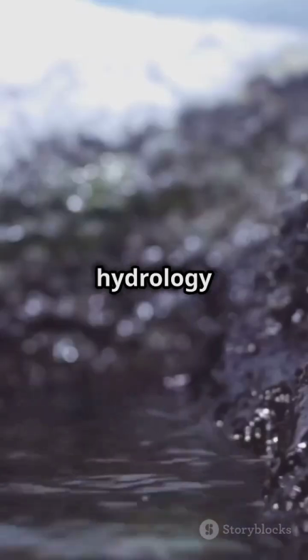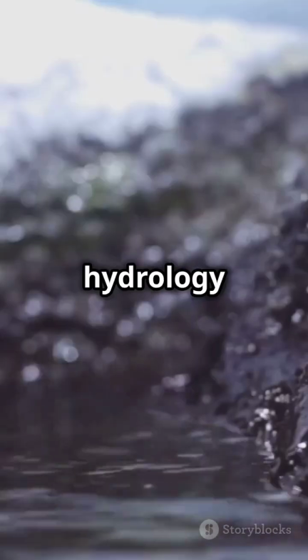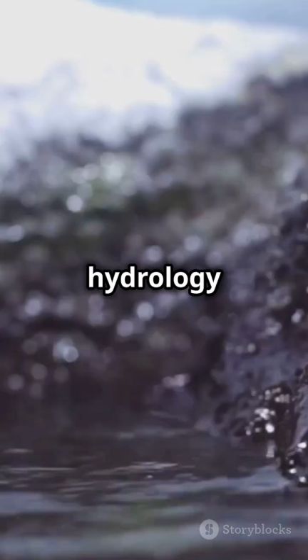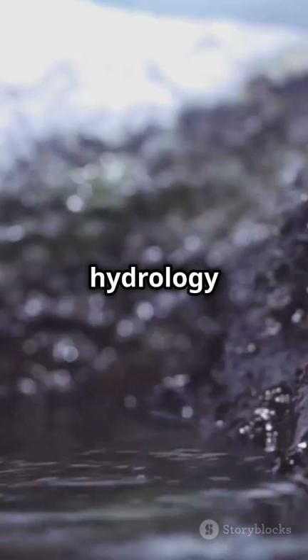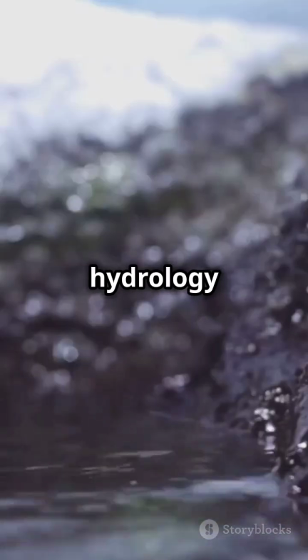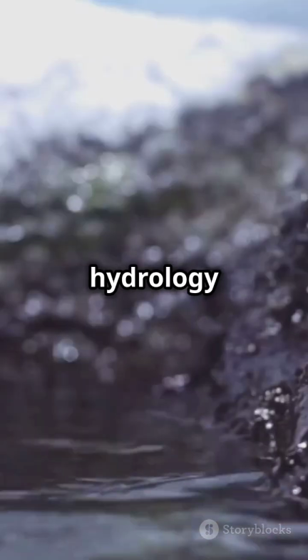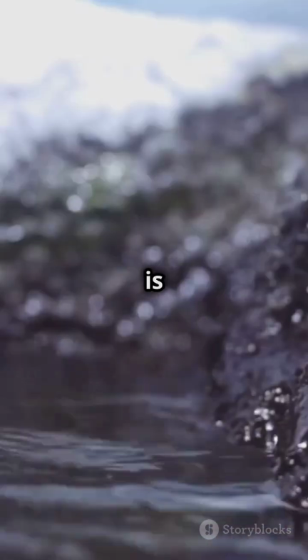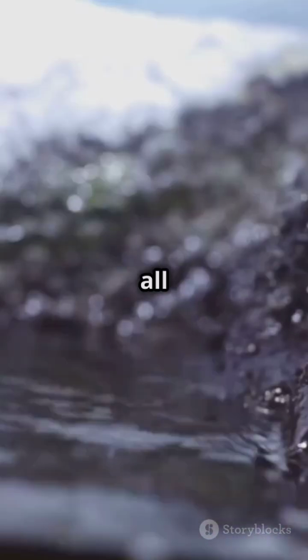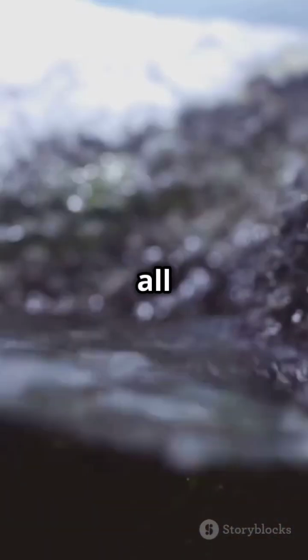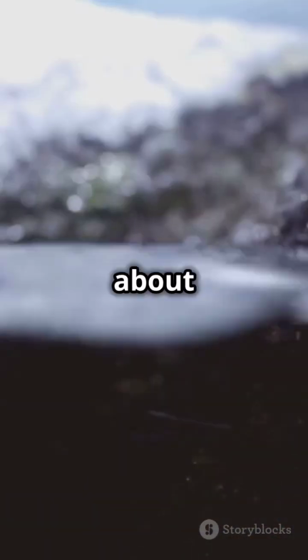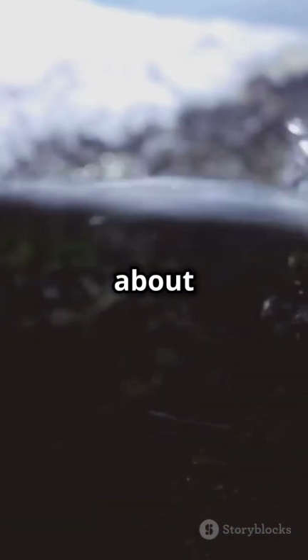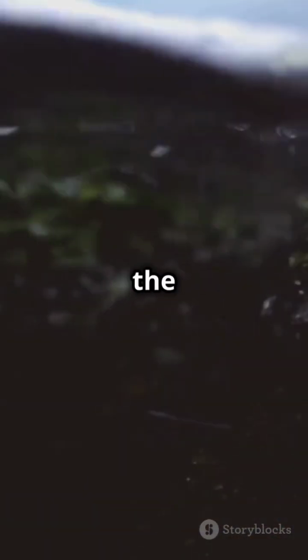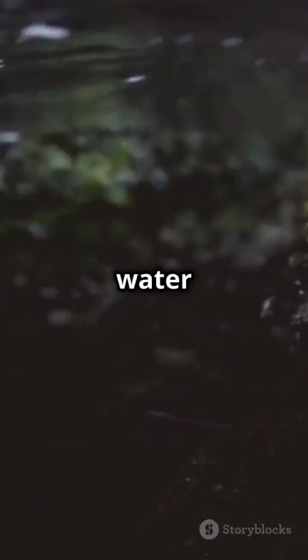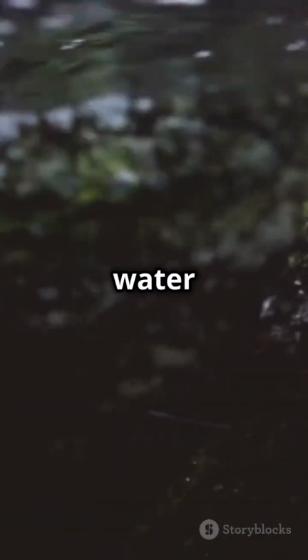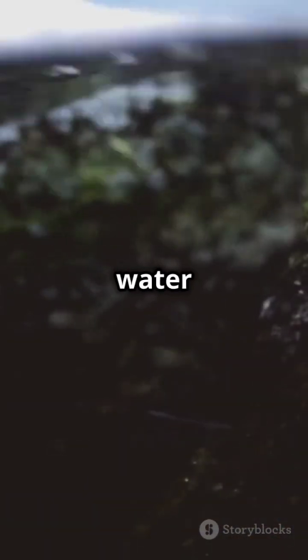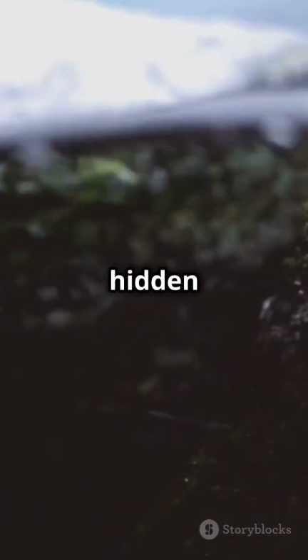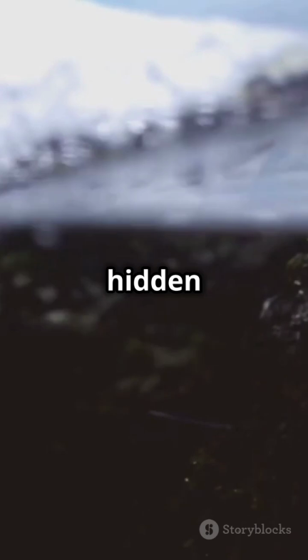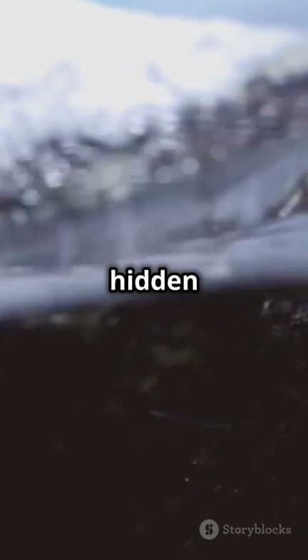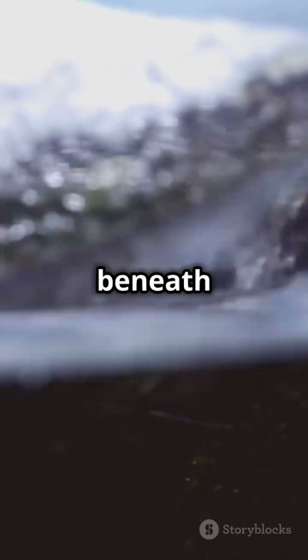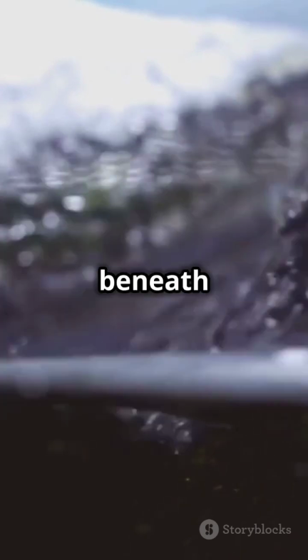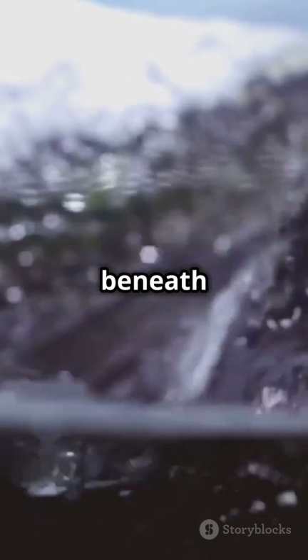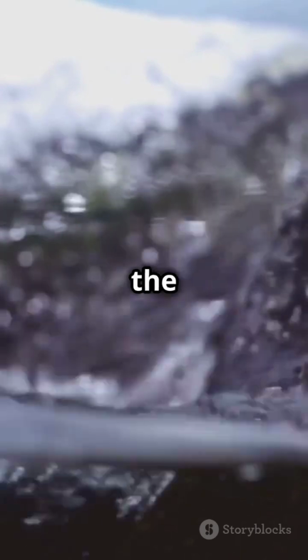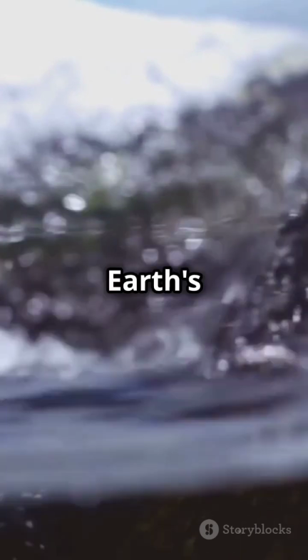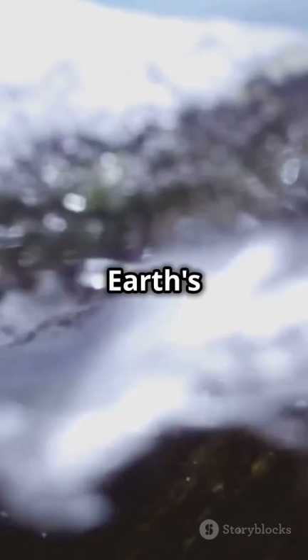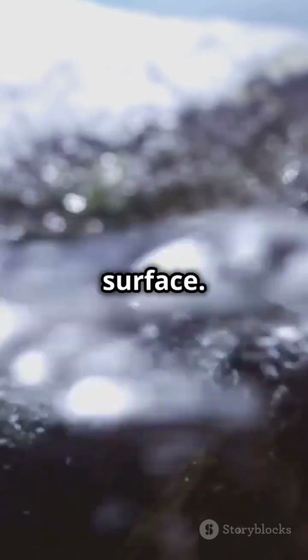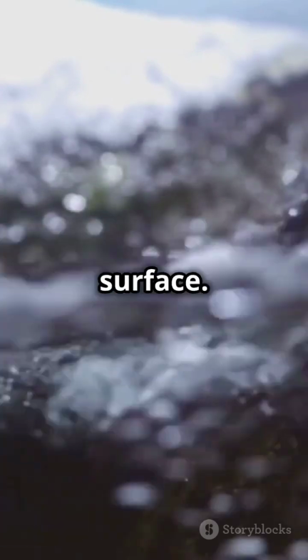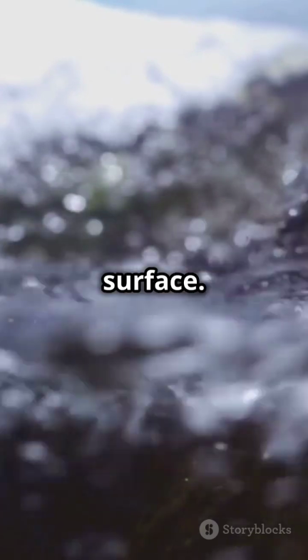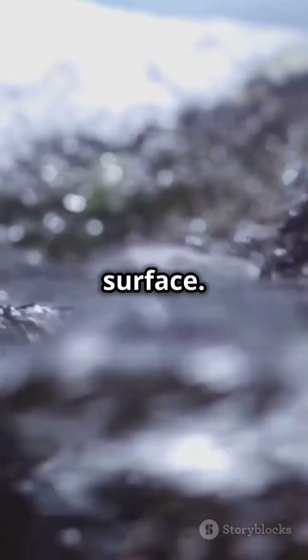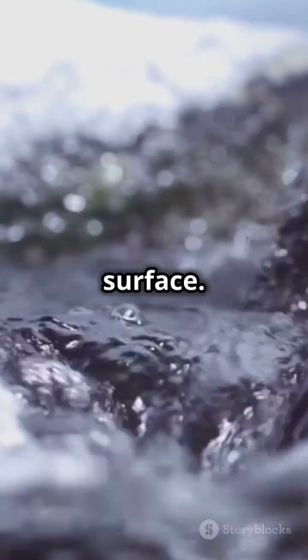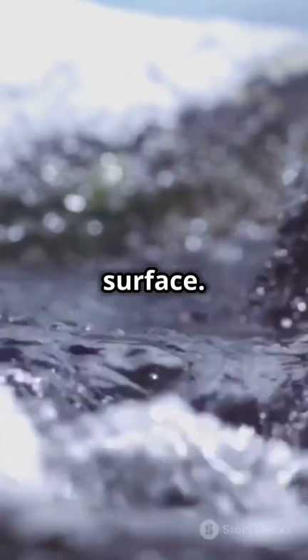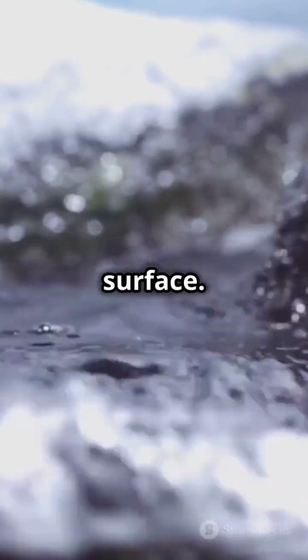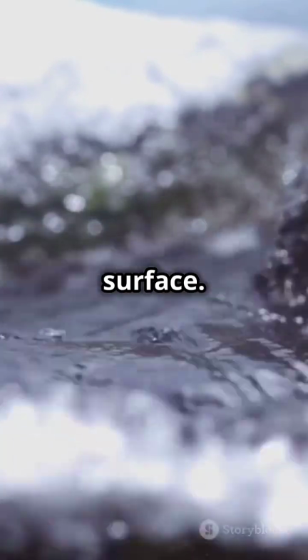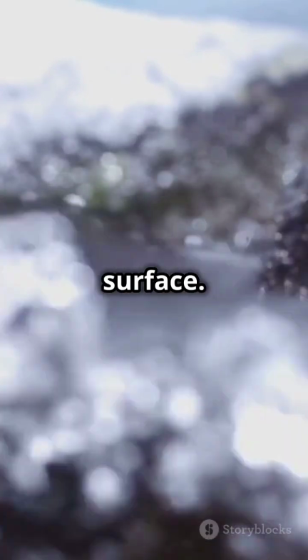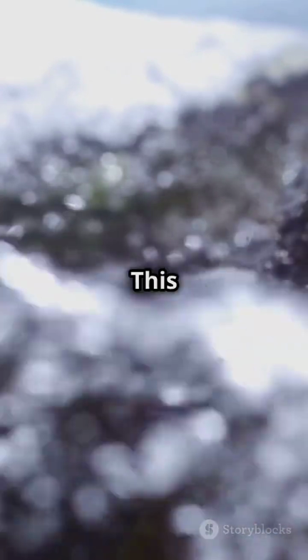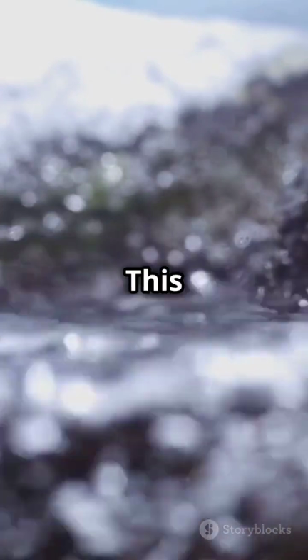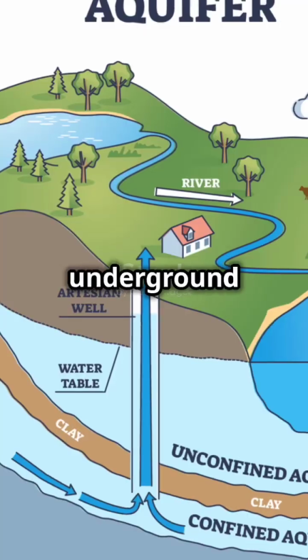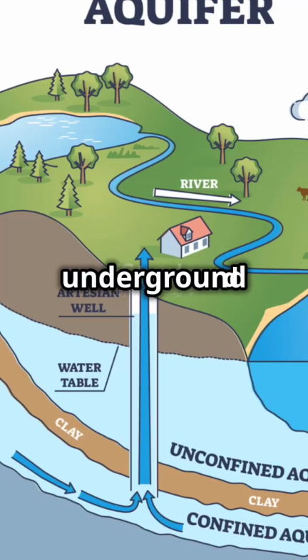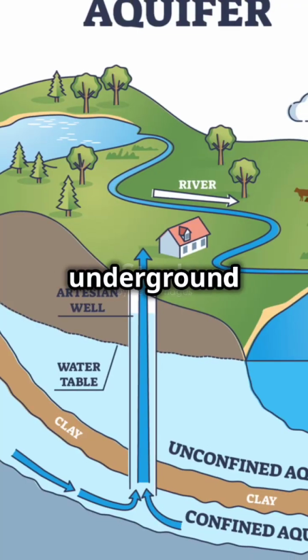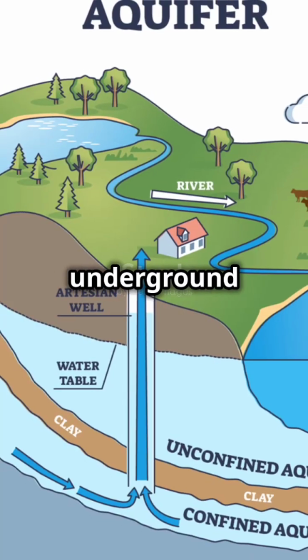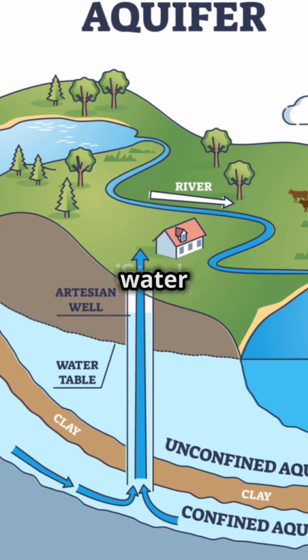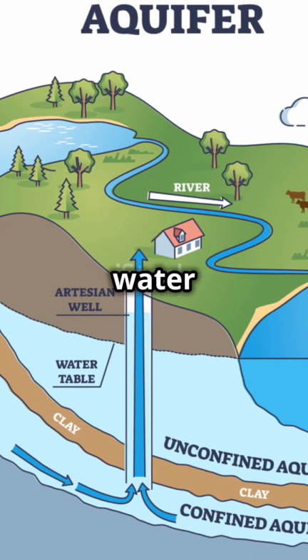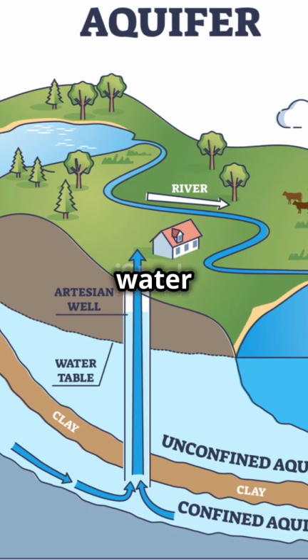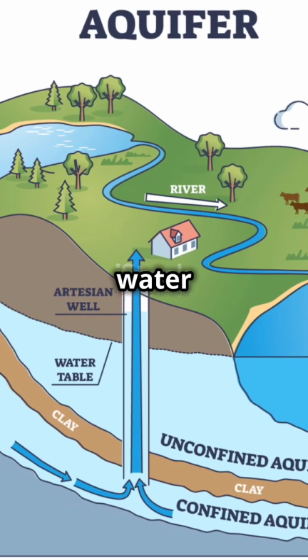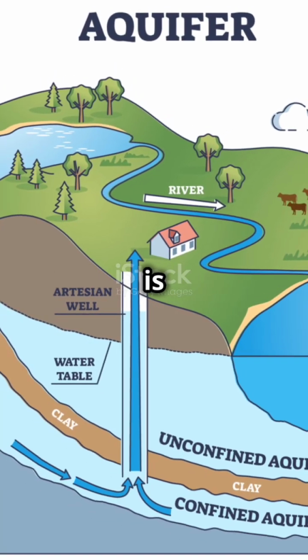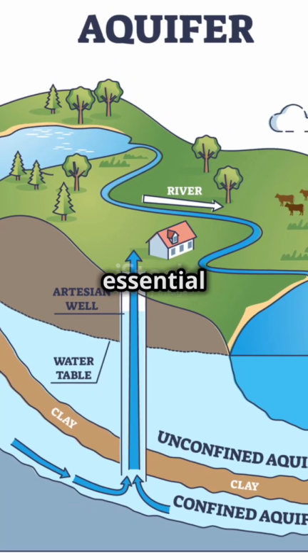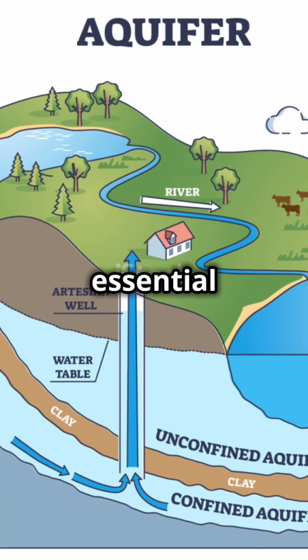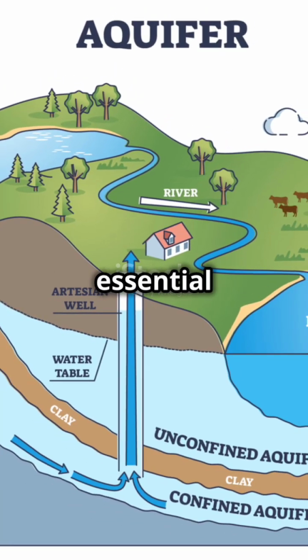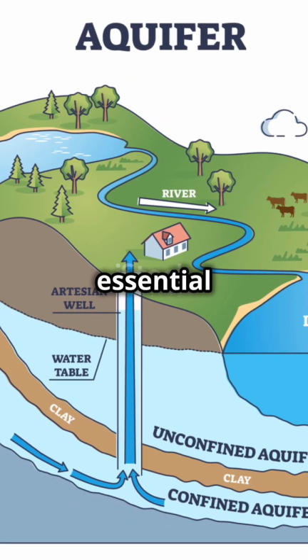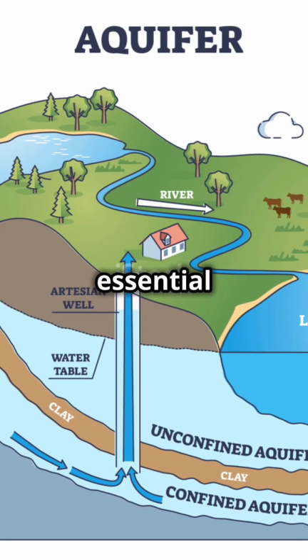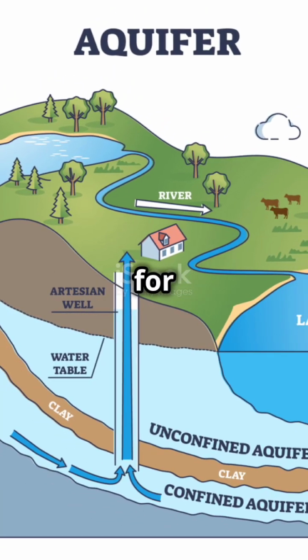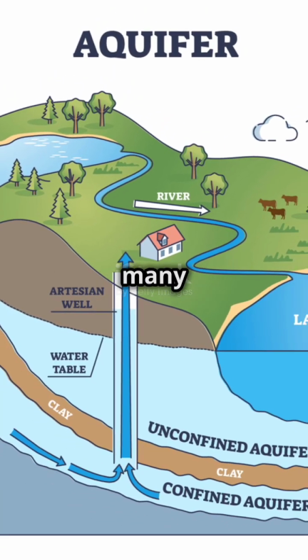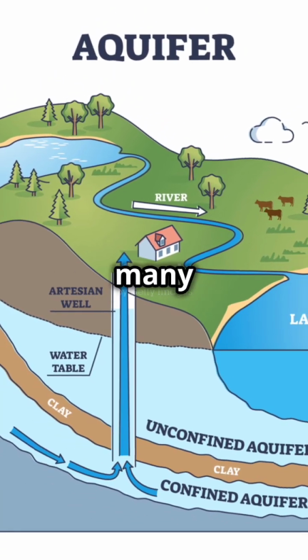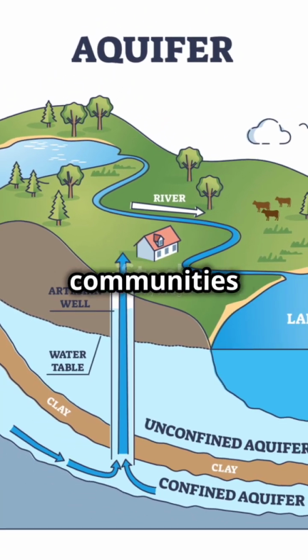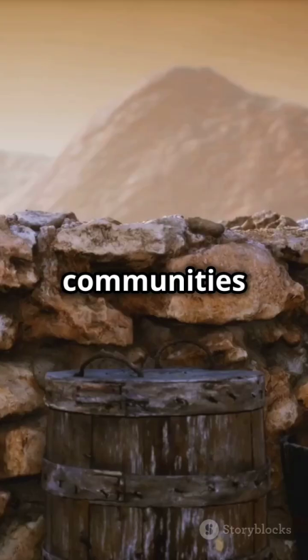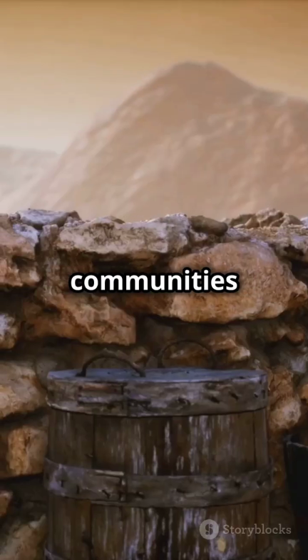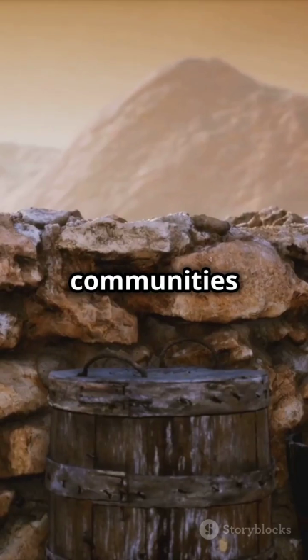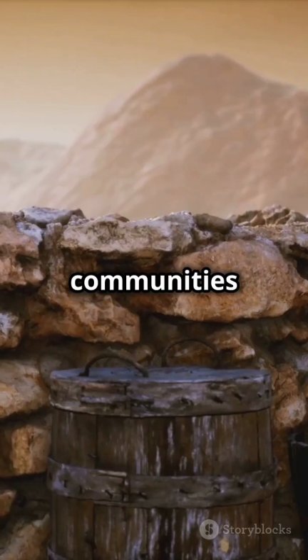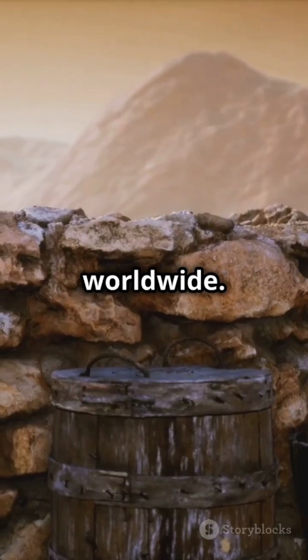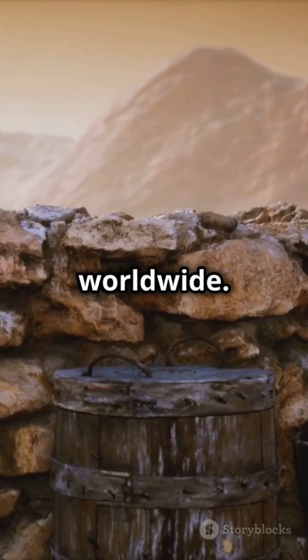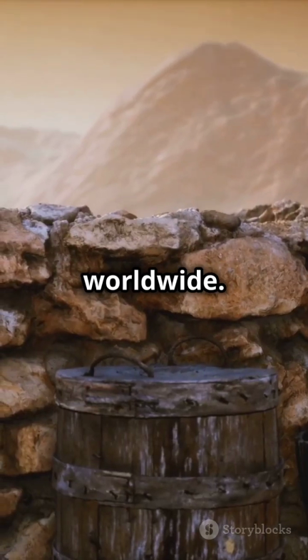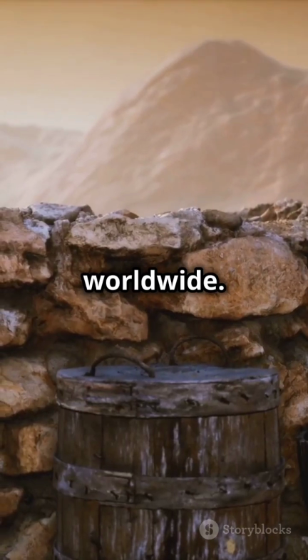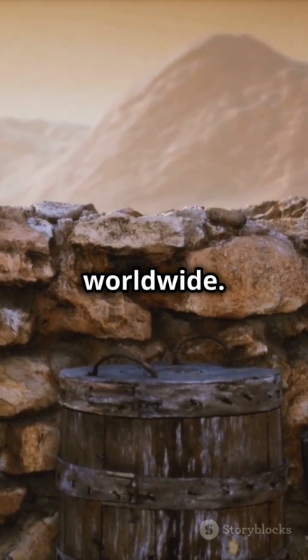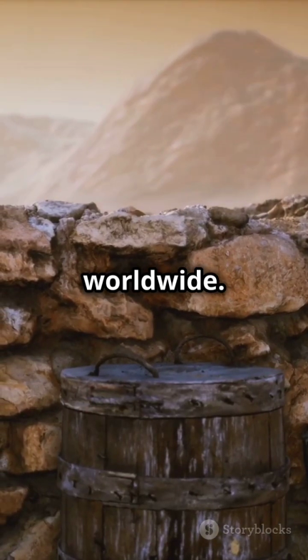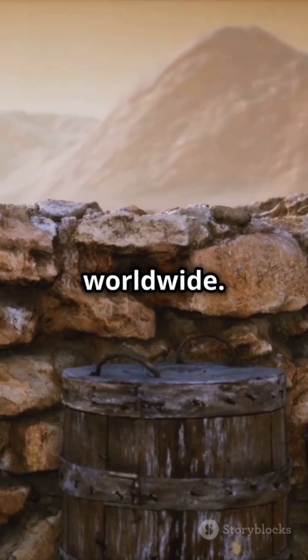Groundwater hydrology is all about the water hidden beneath the Earth's surface. This underground water is essential for many communities worldwide.